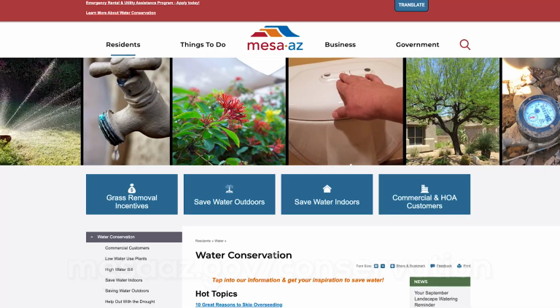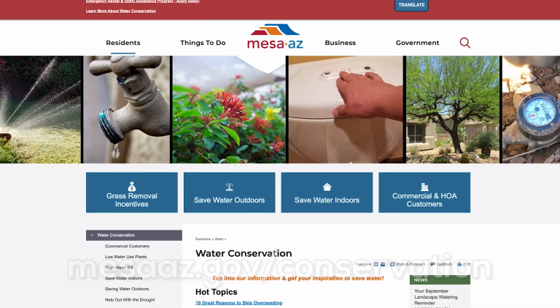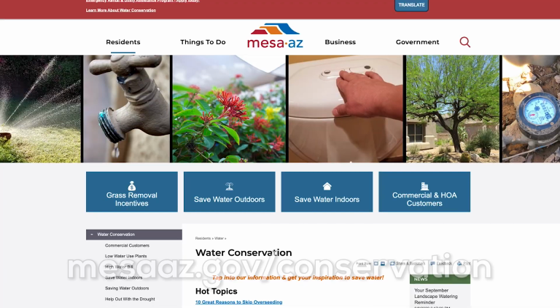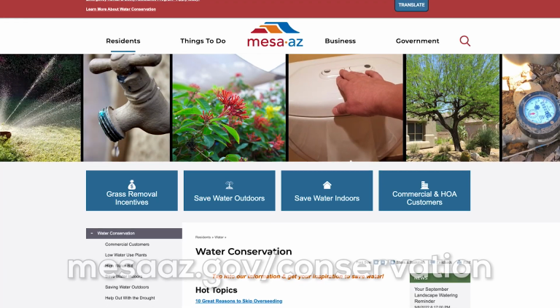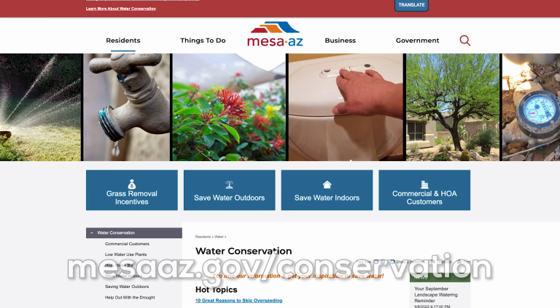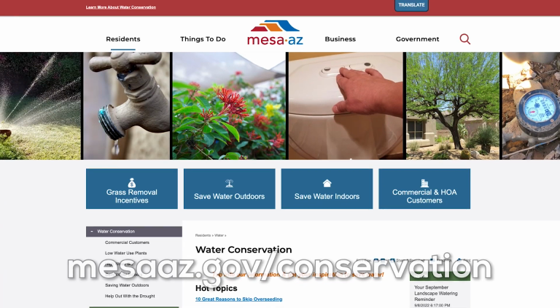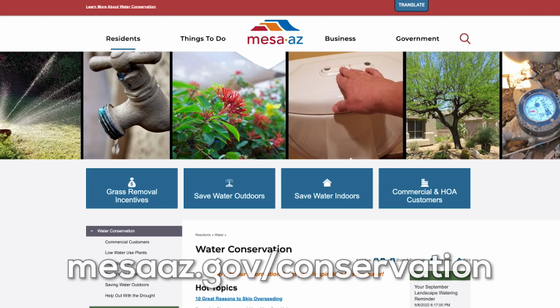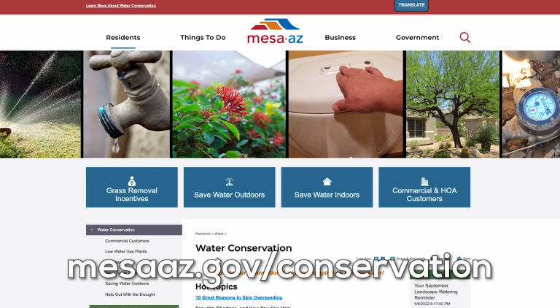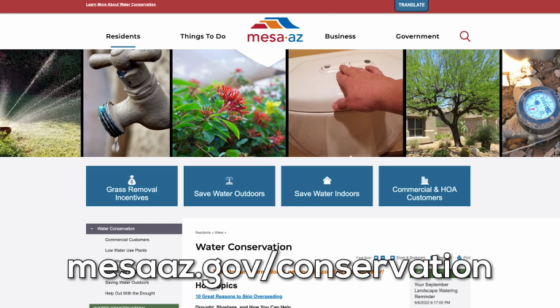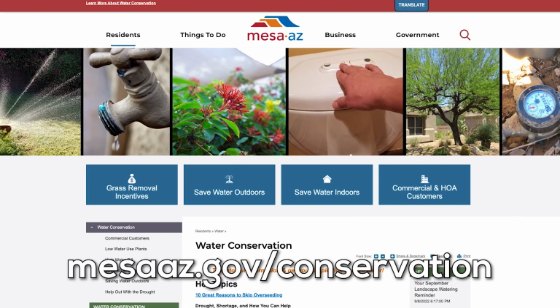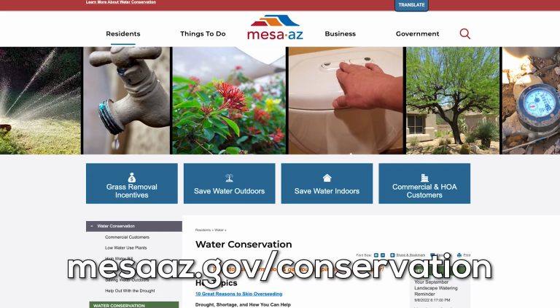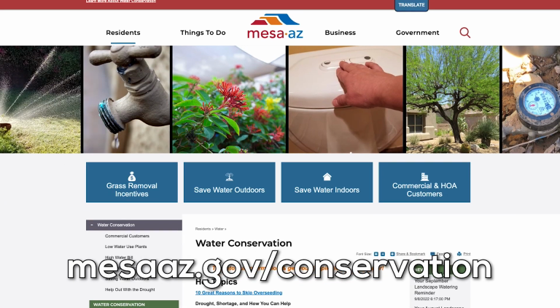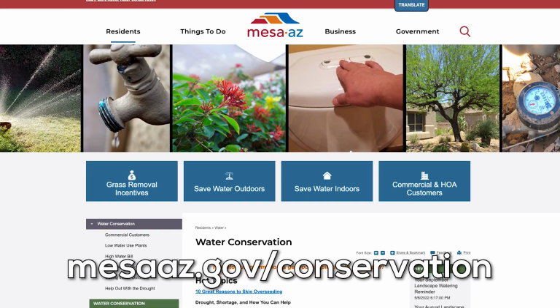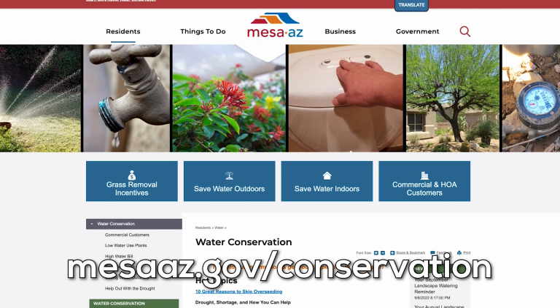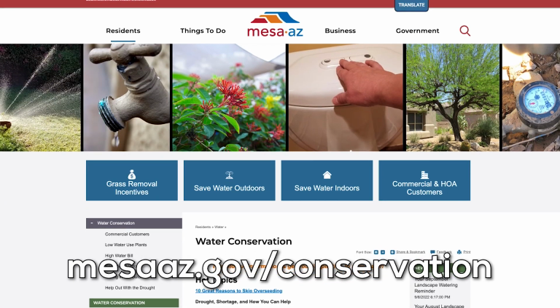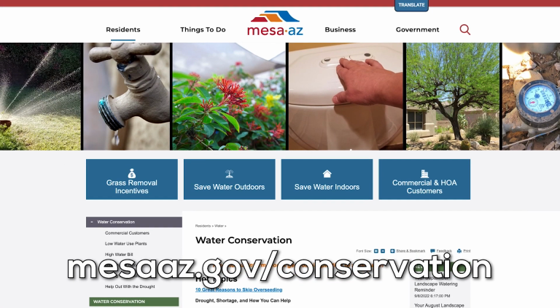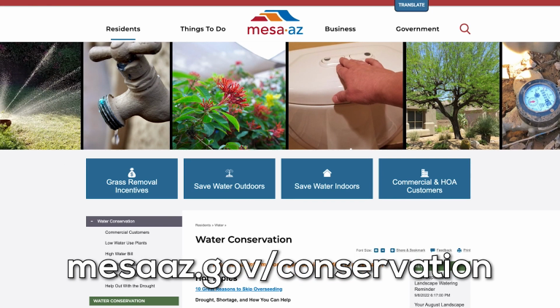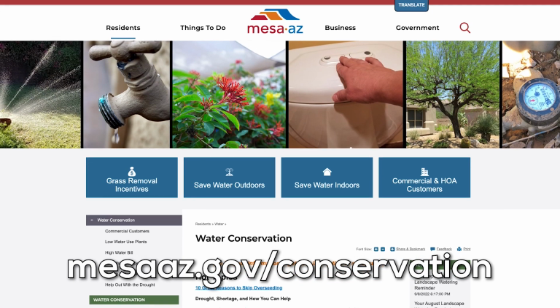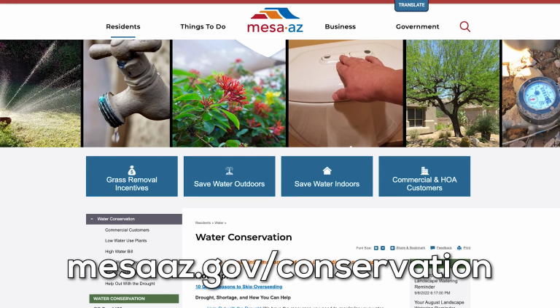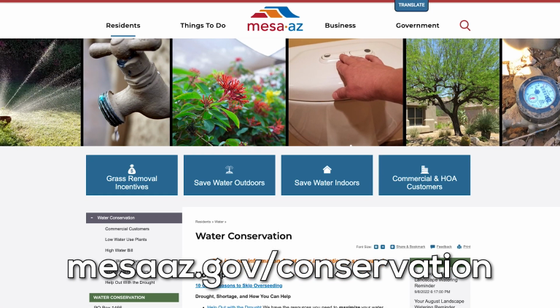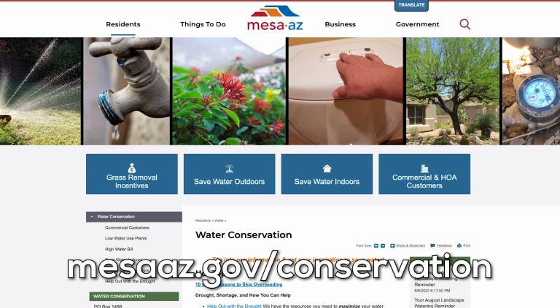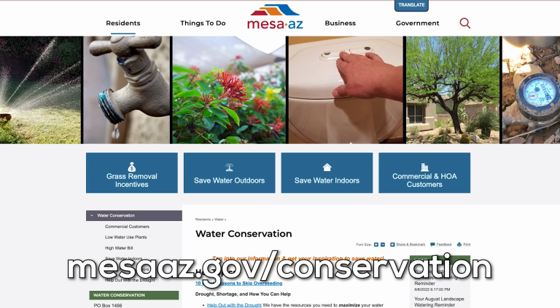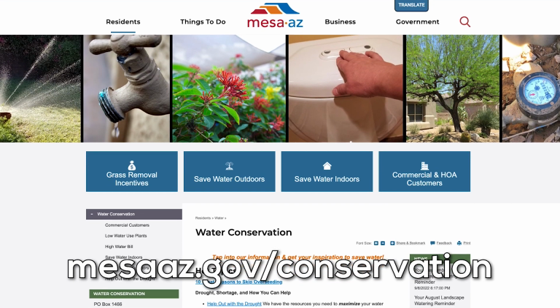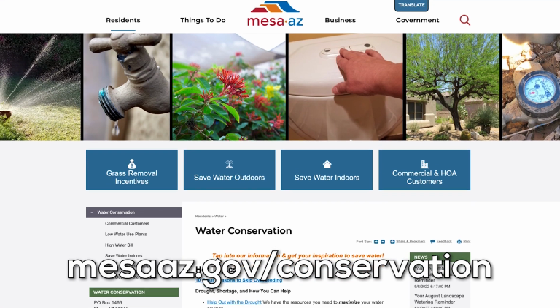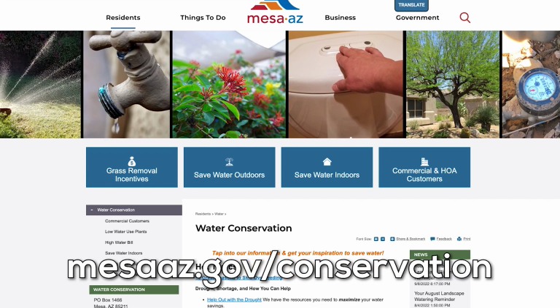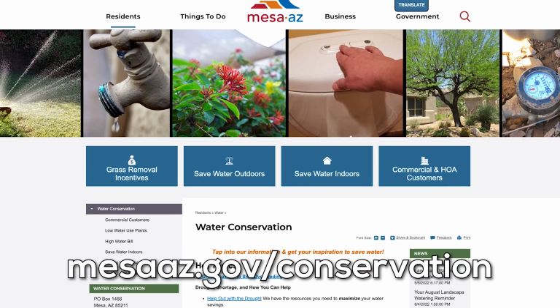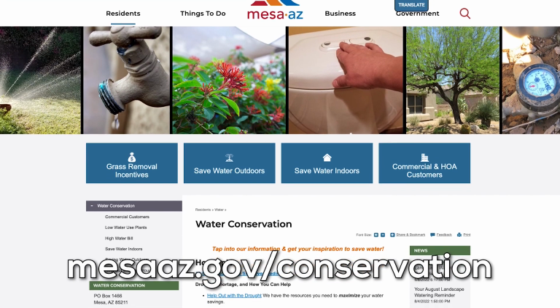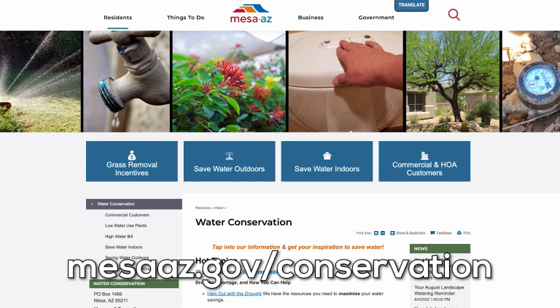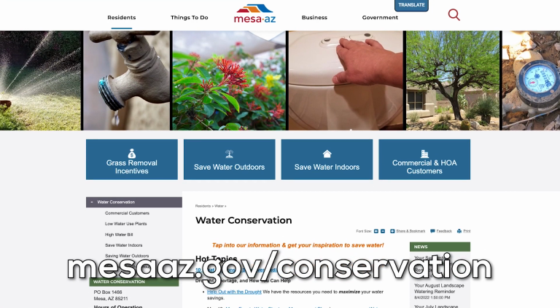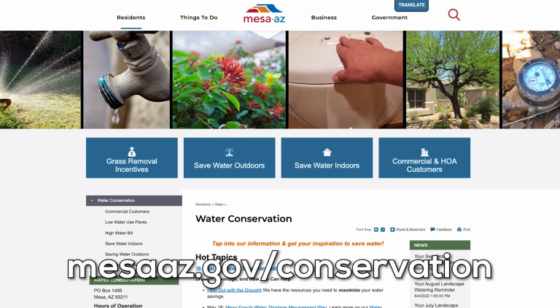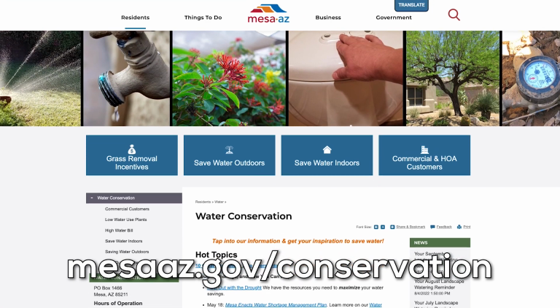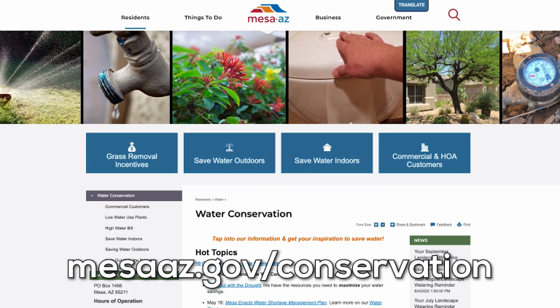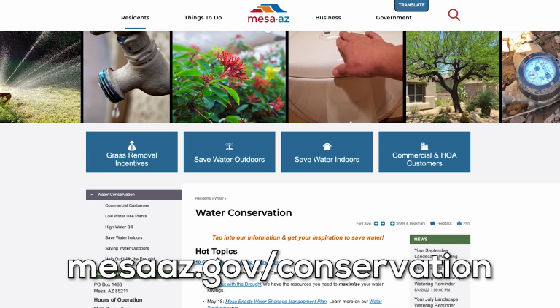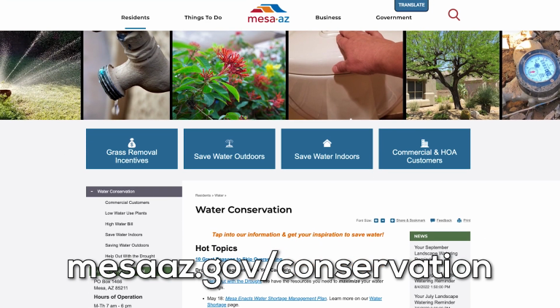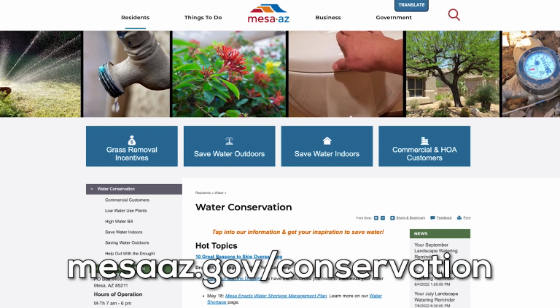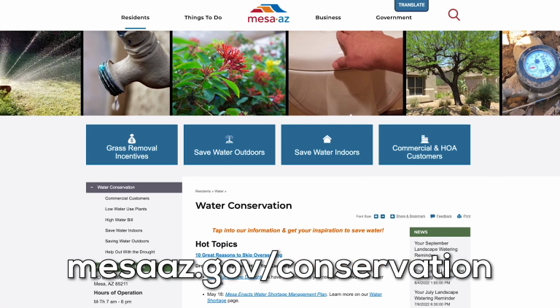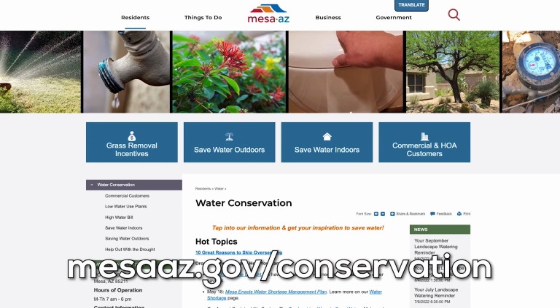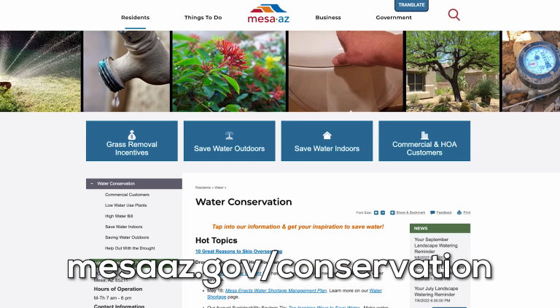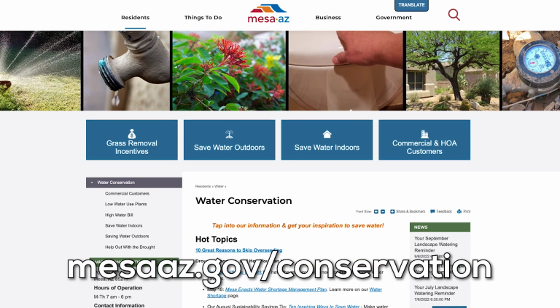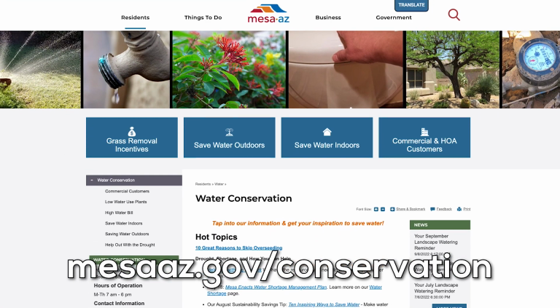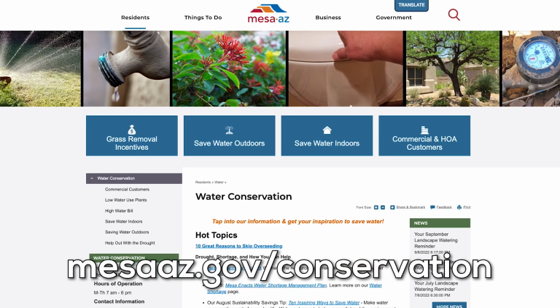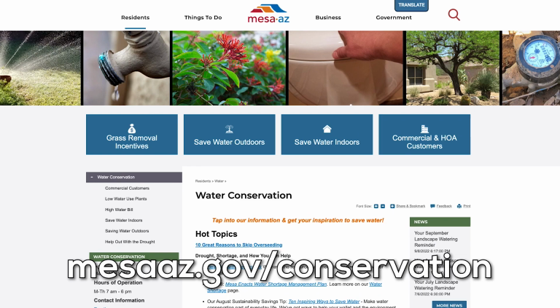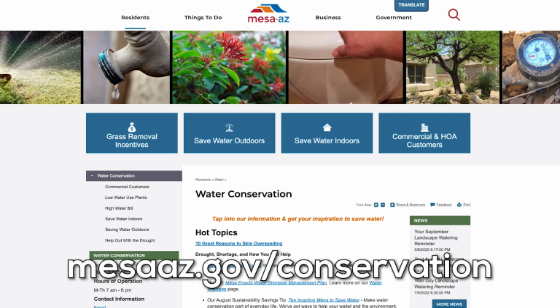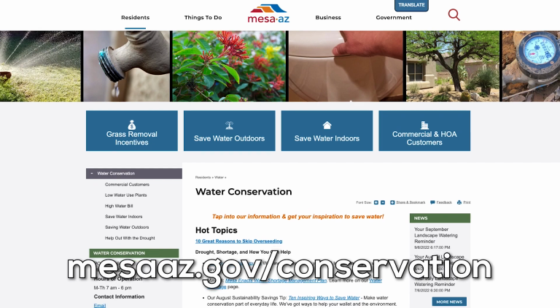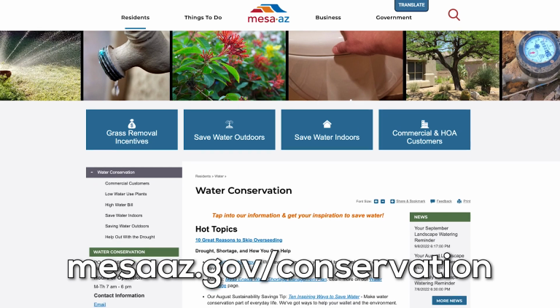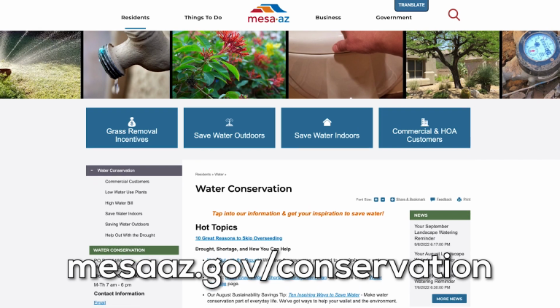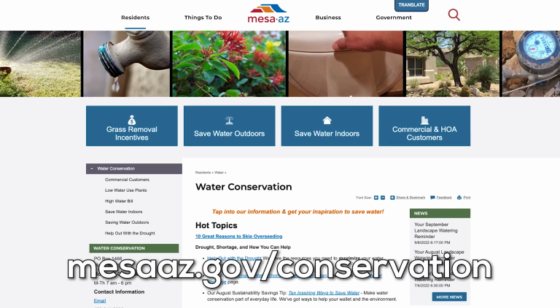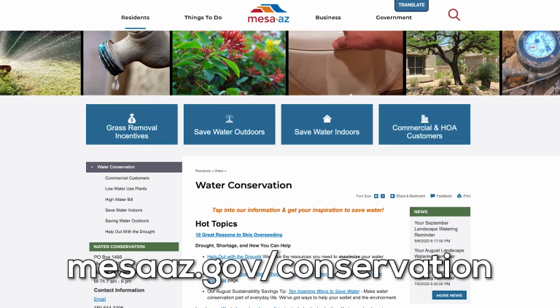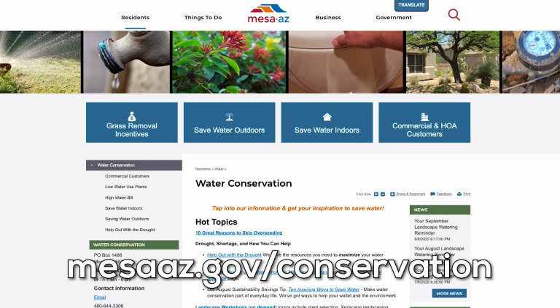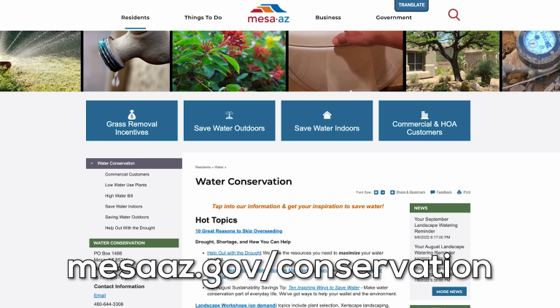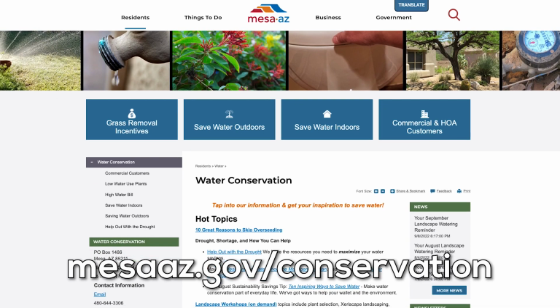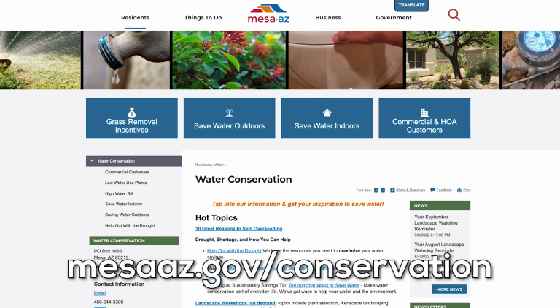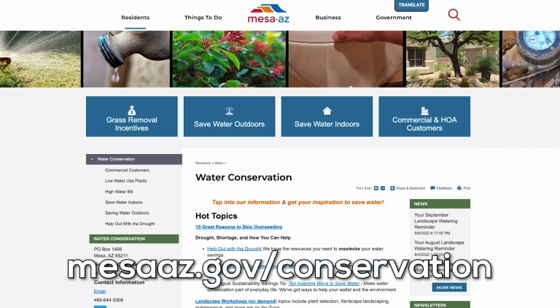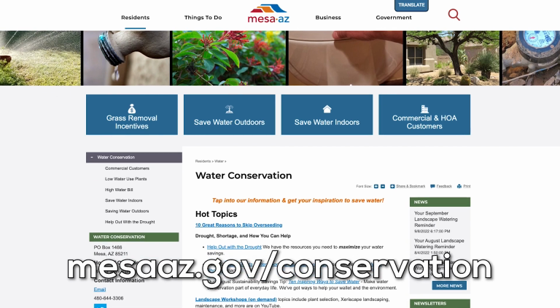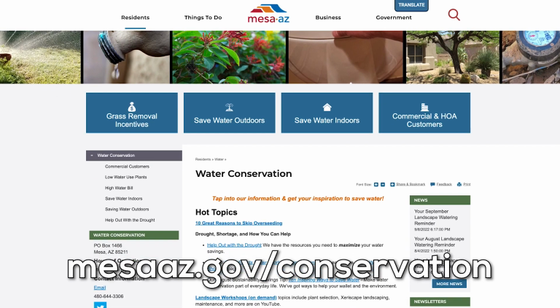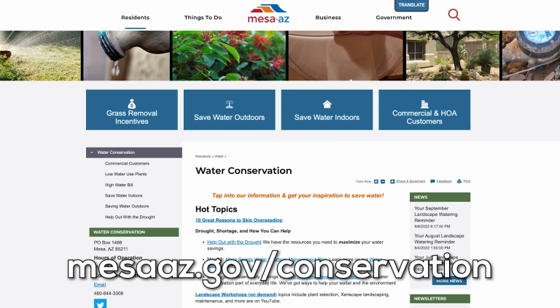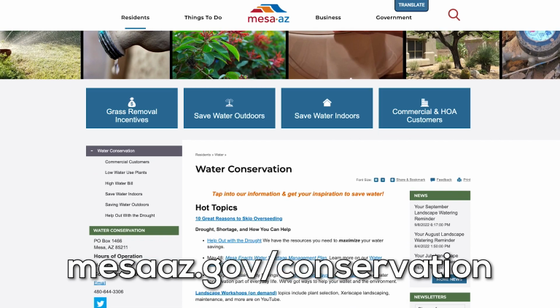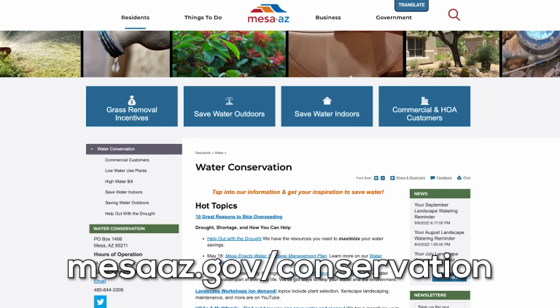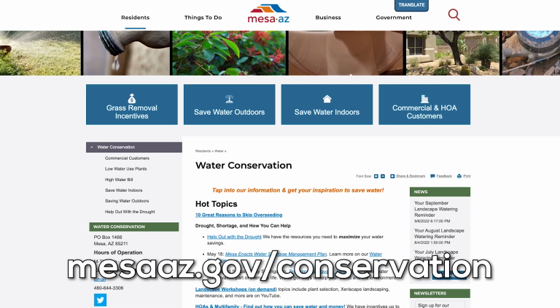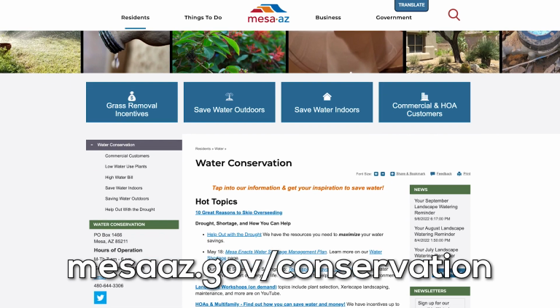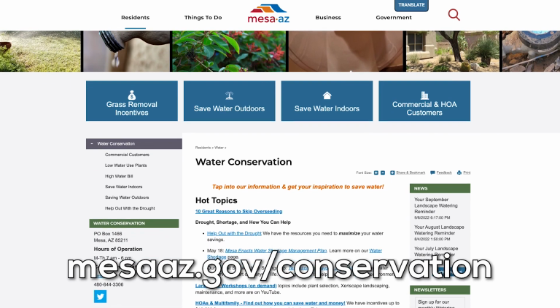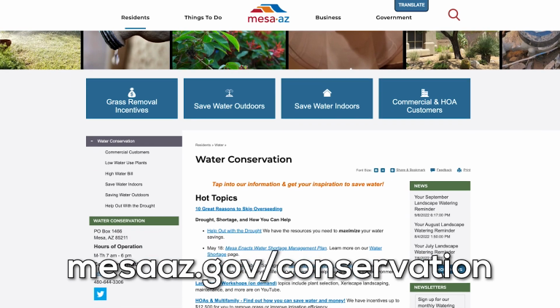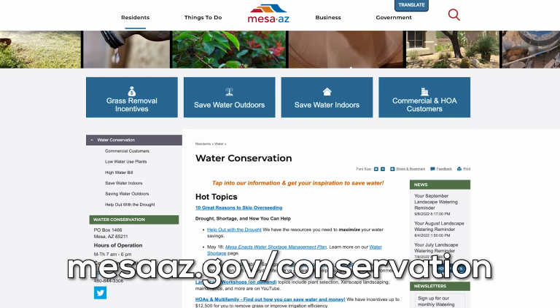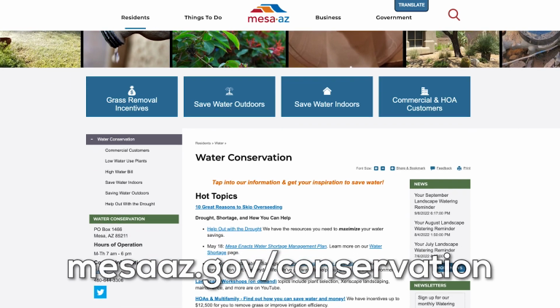Visit the City of Mesa water conservation website to learn more about saving water and how low water use plants can be beautiful.